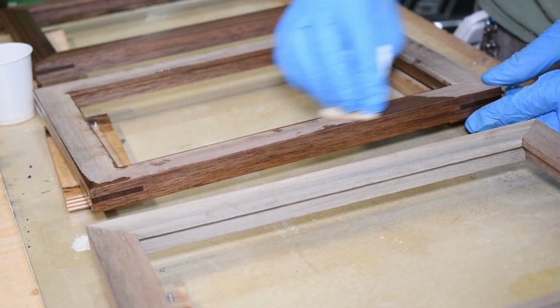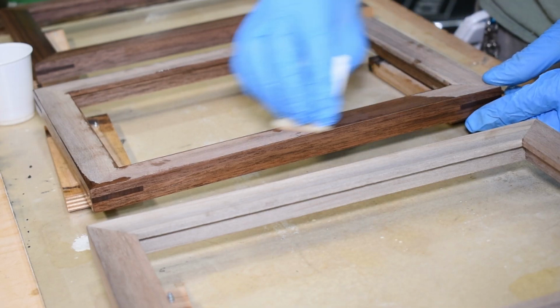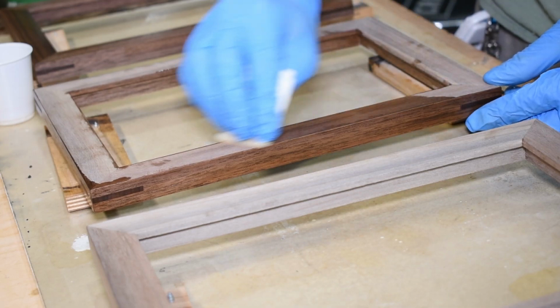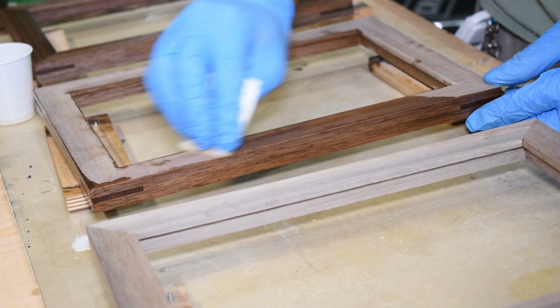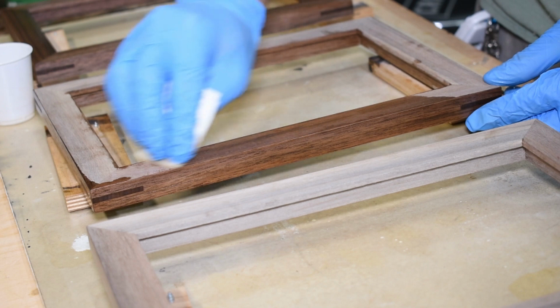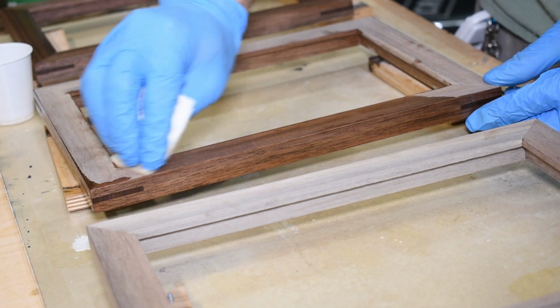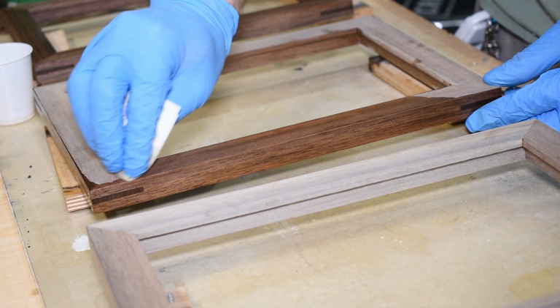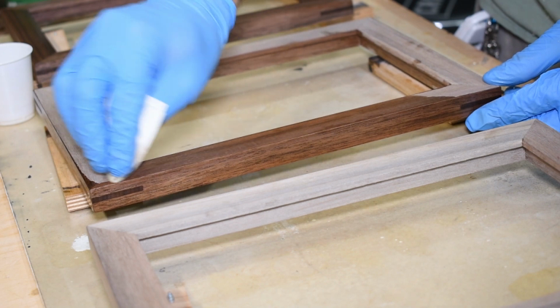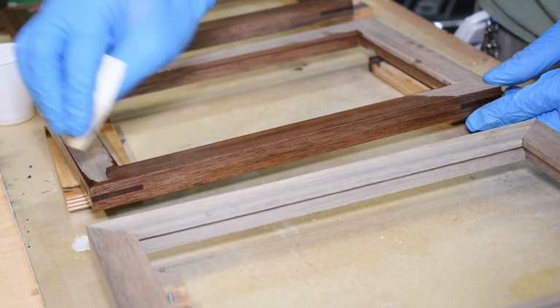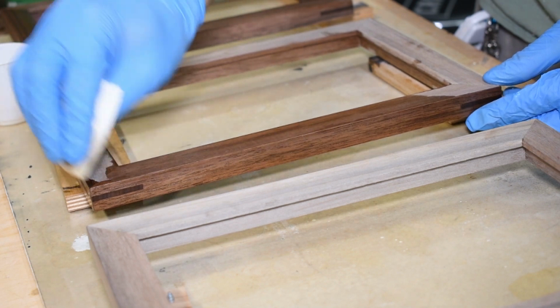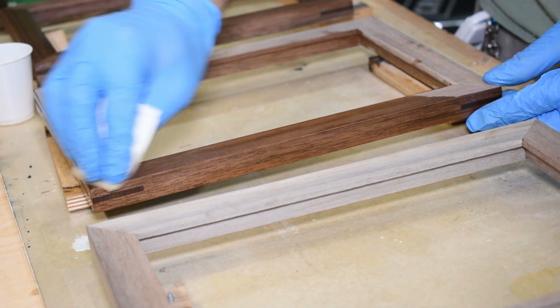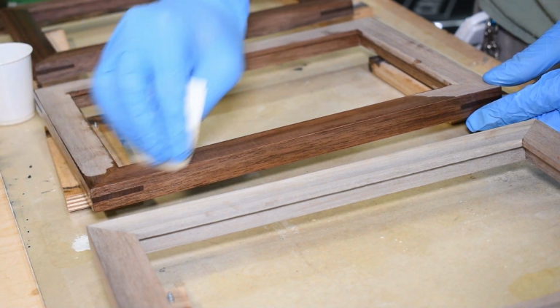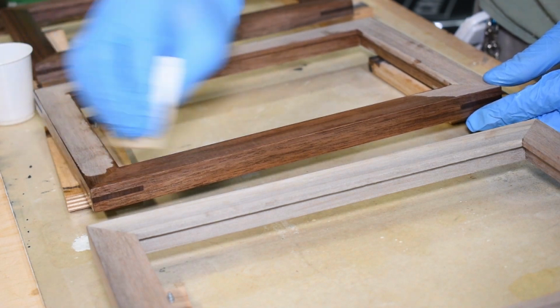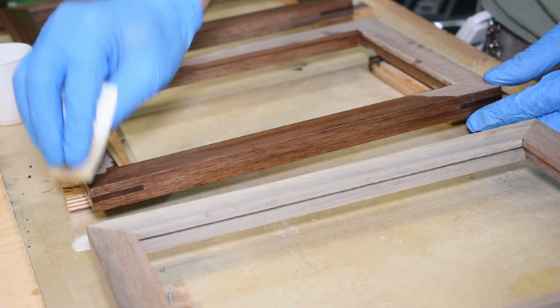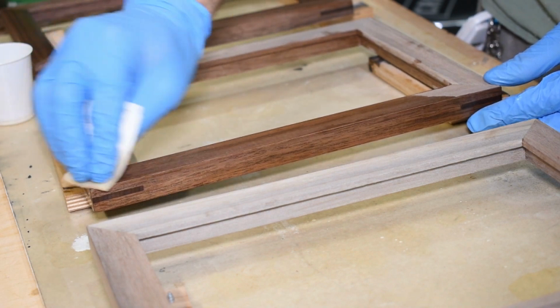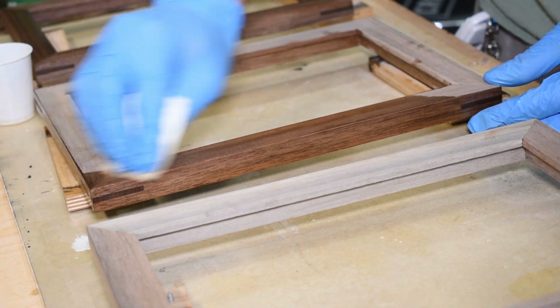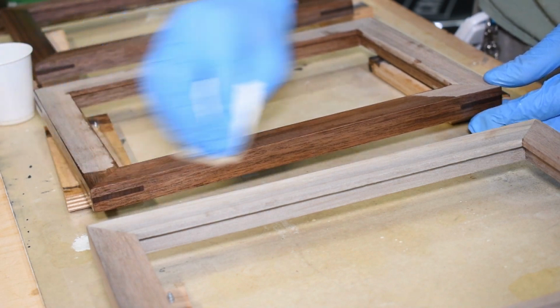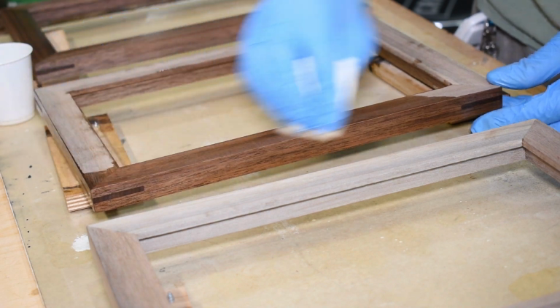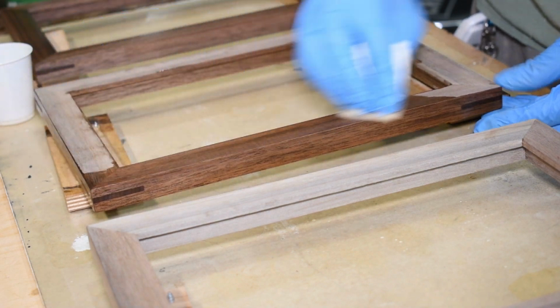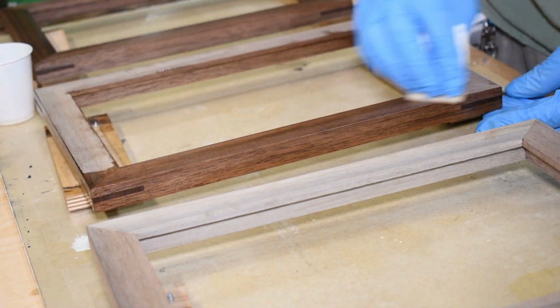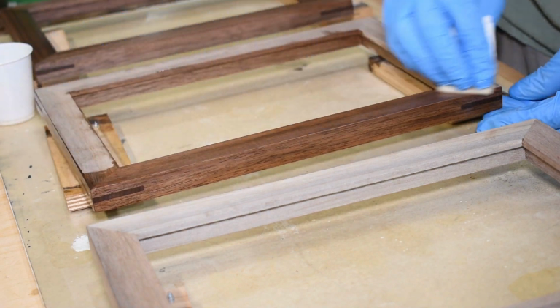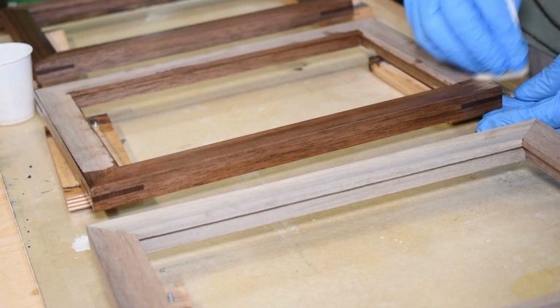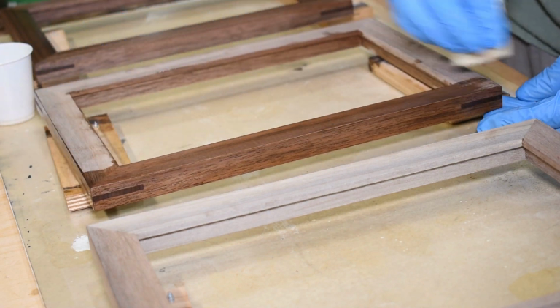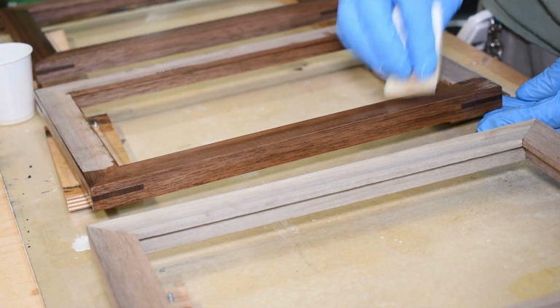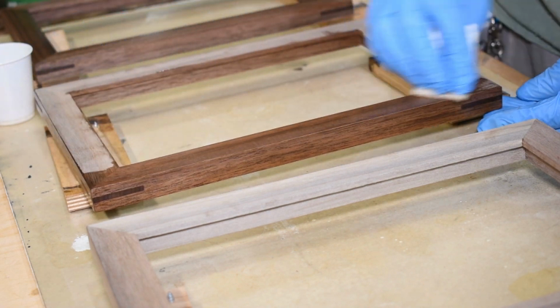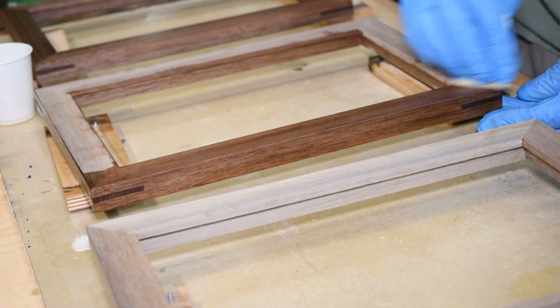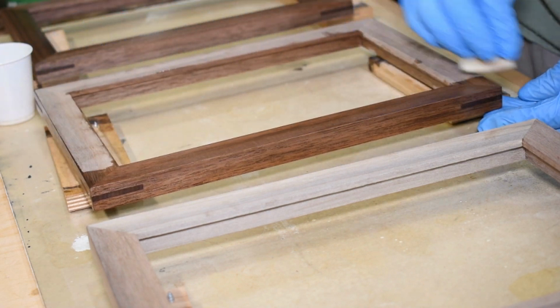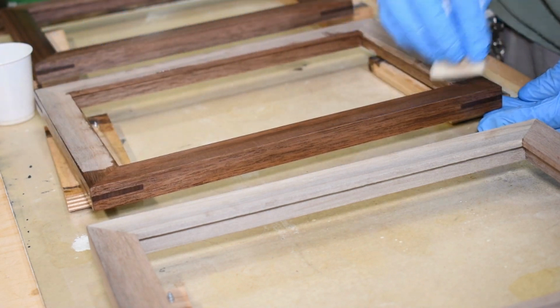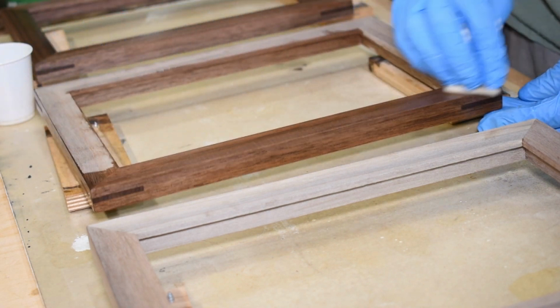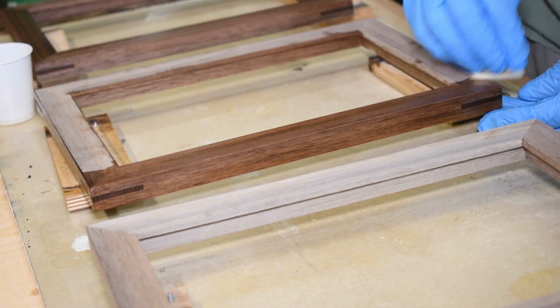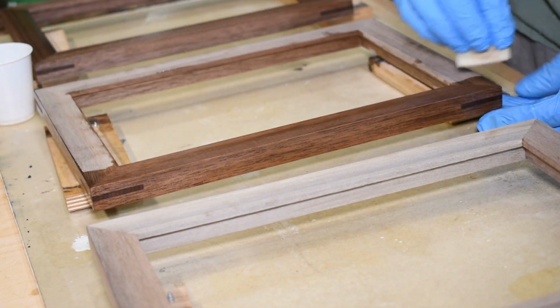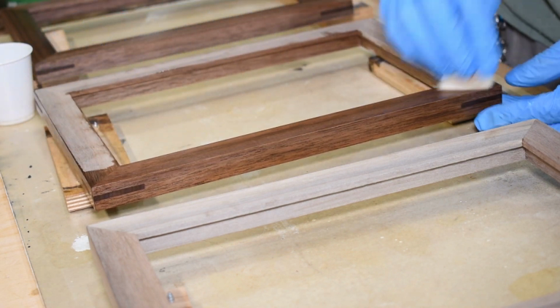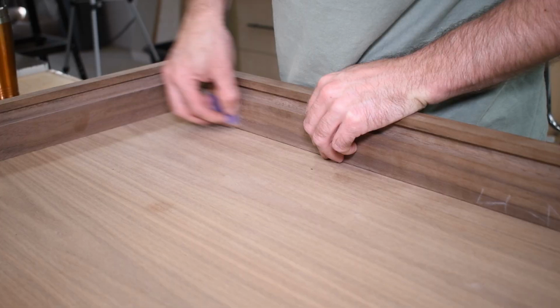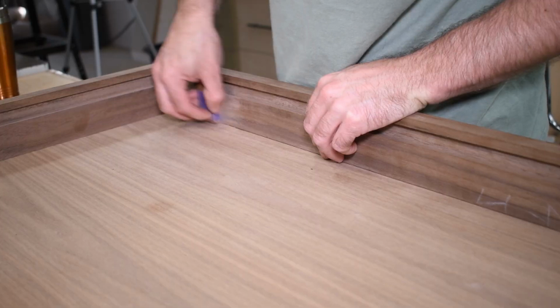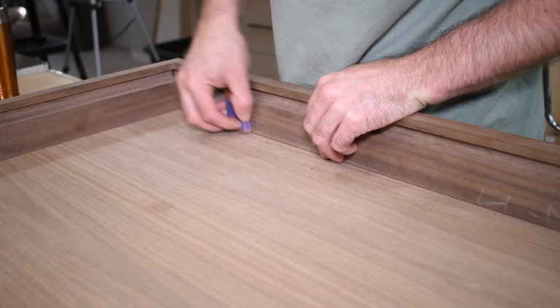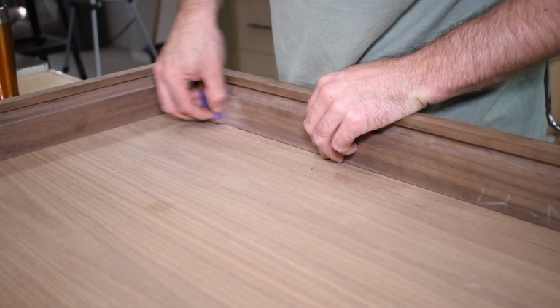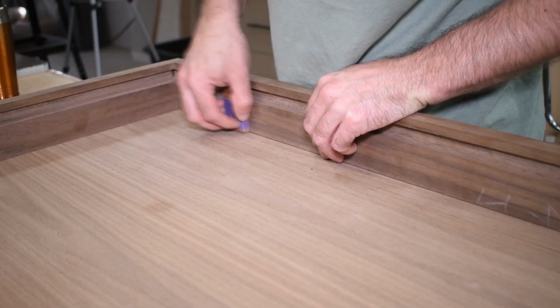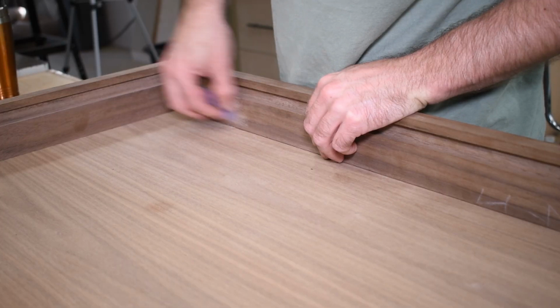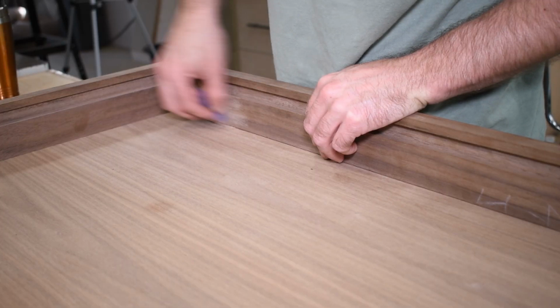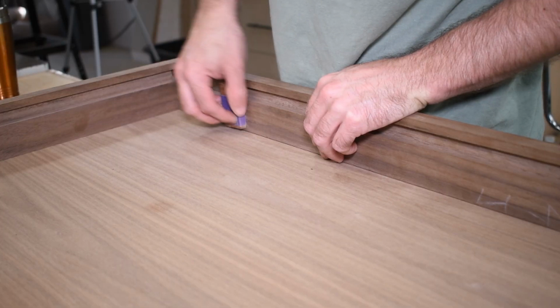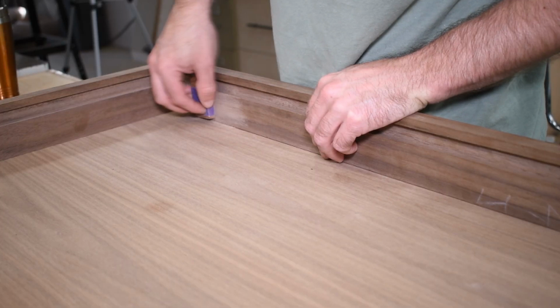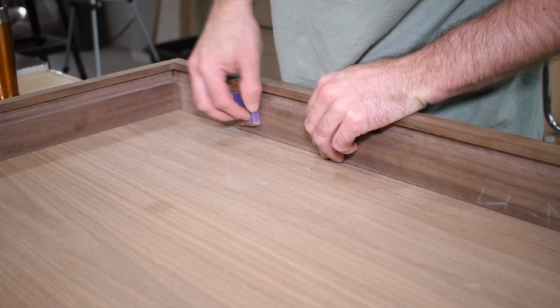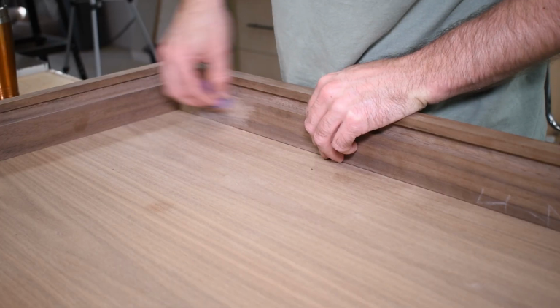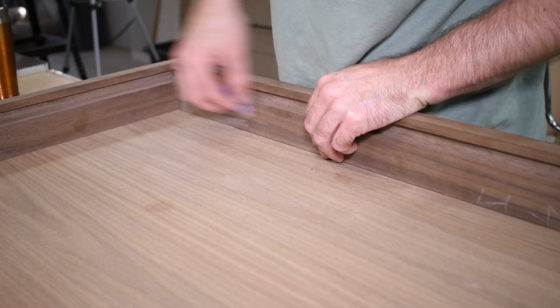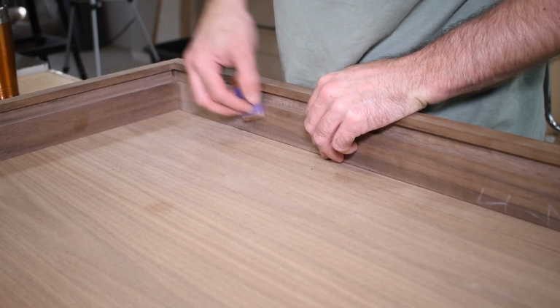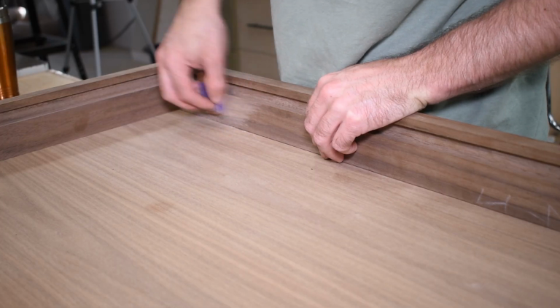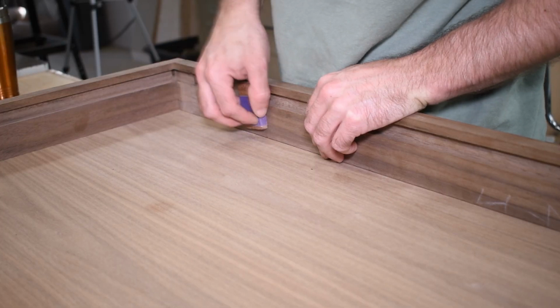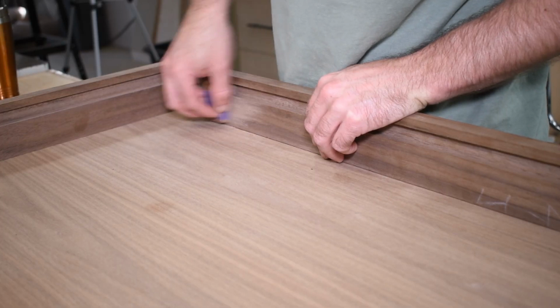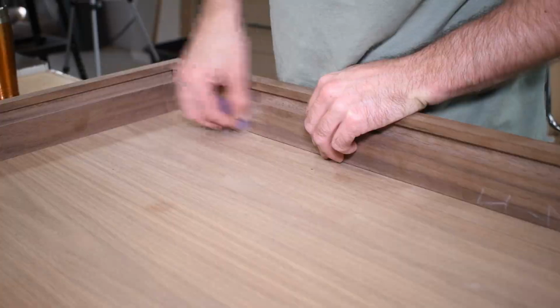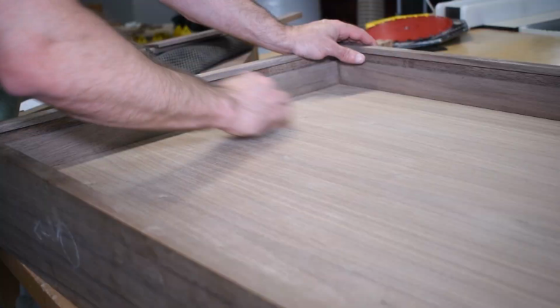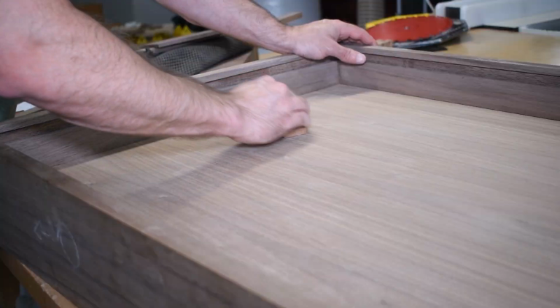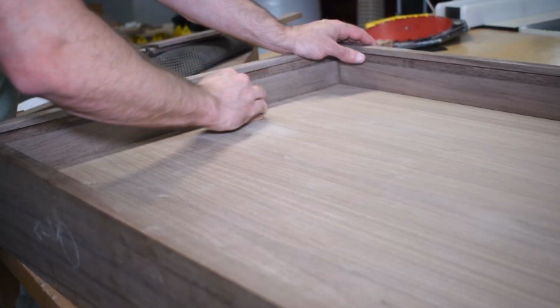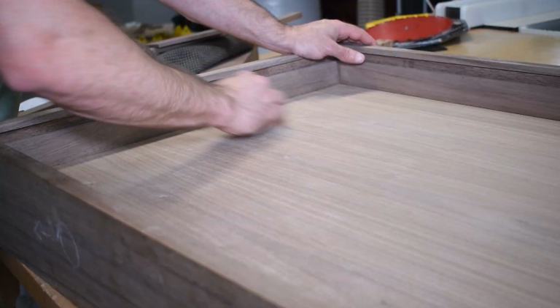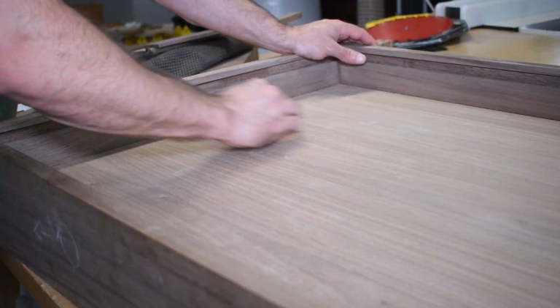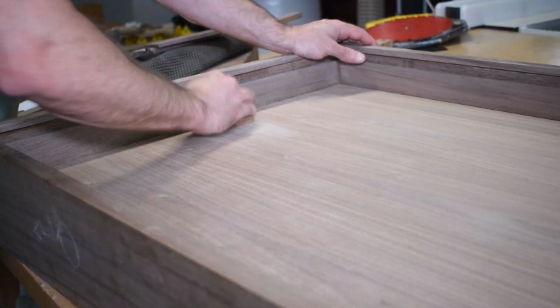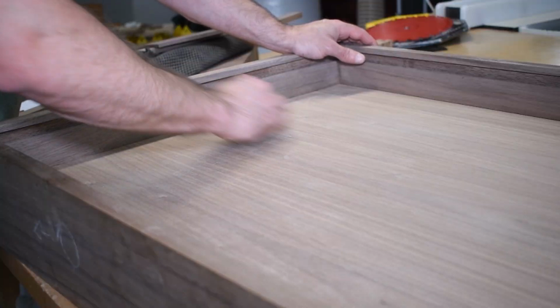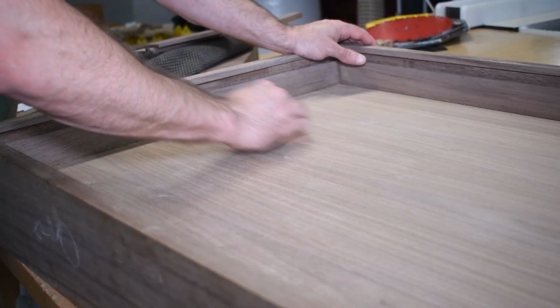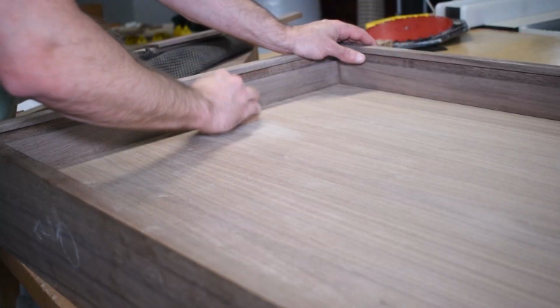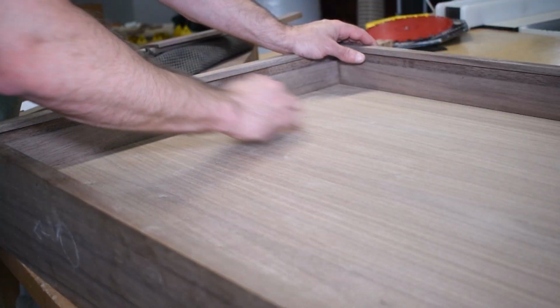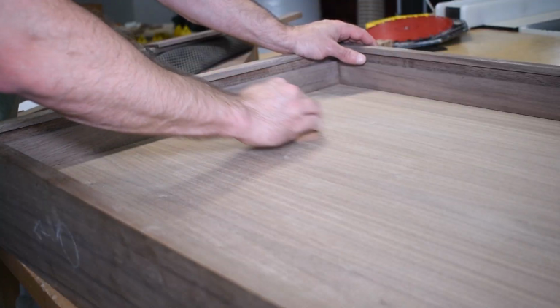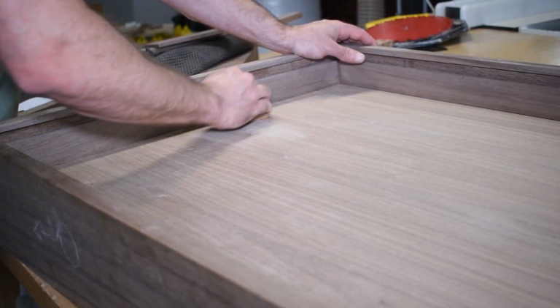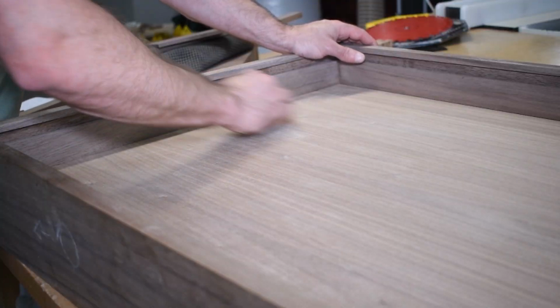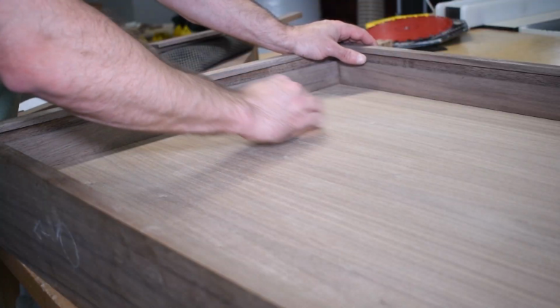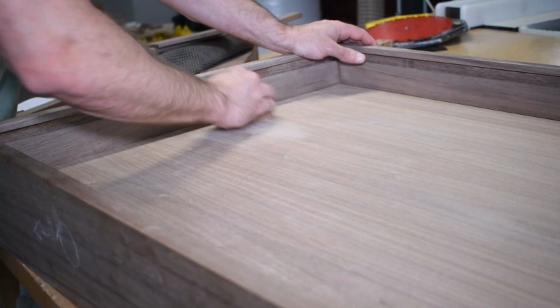While the glue was drying, I applied finish to the frames that will hold the comics. I then sanded the cabinet to 220 grit in preparation for installing the frames.